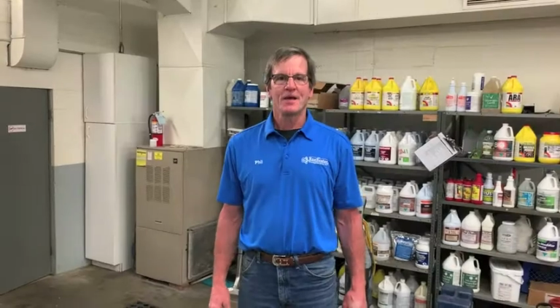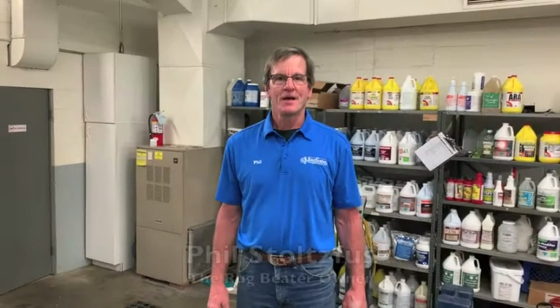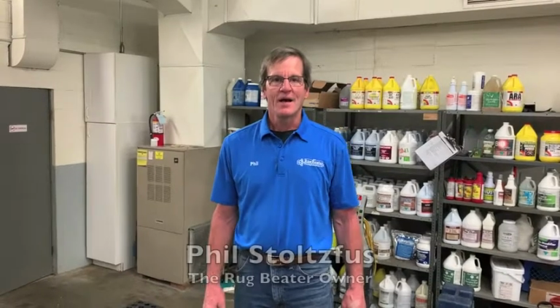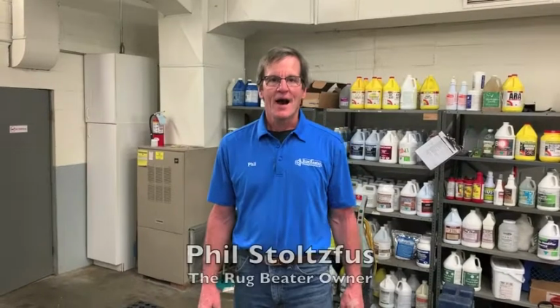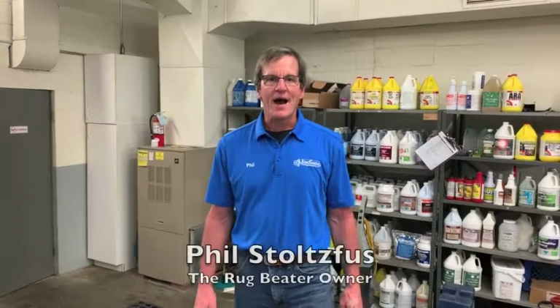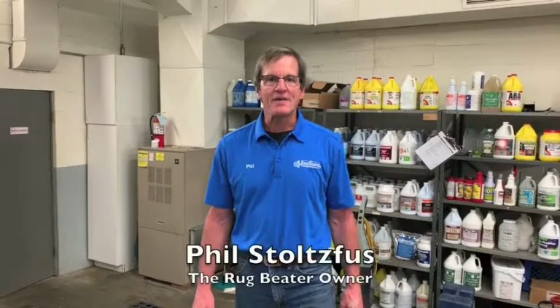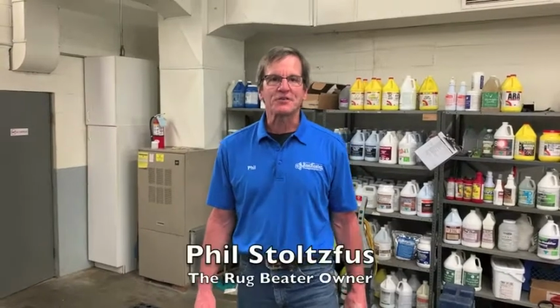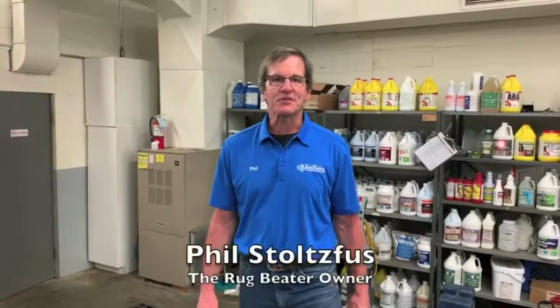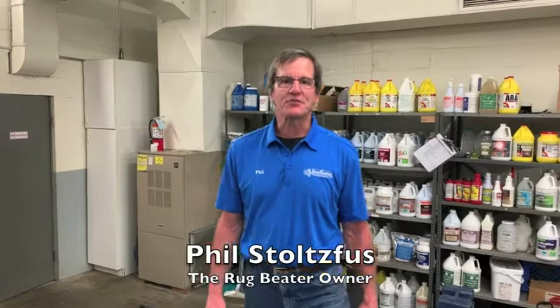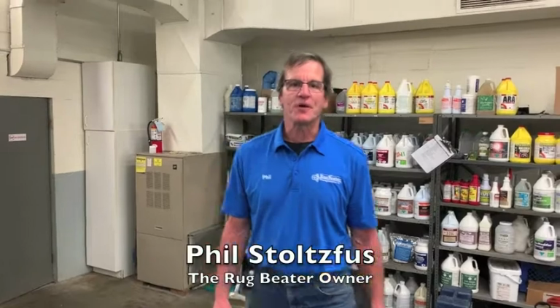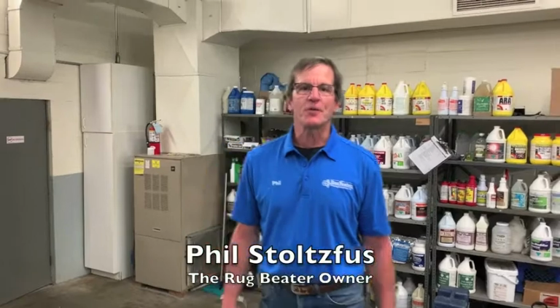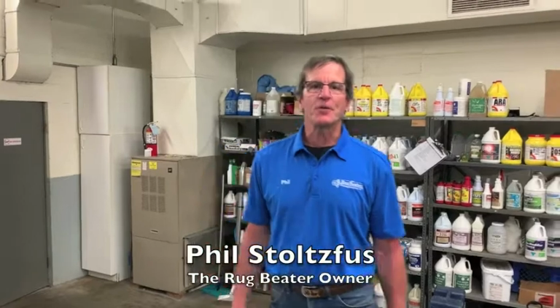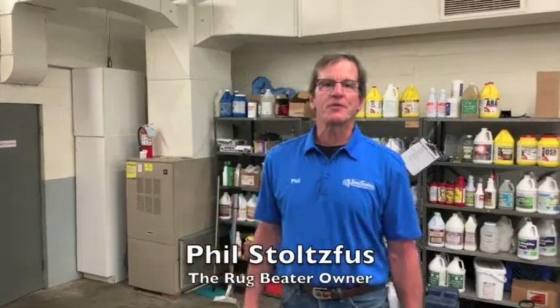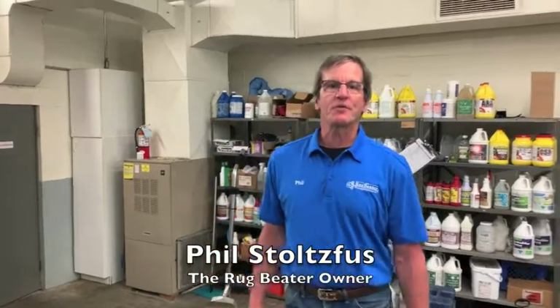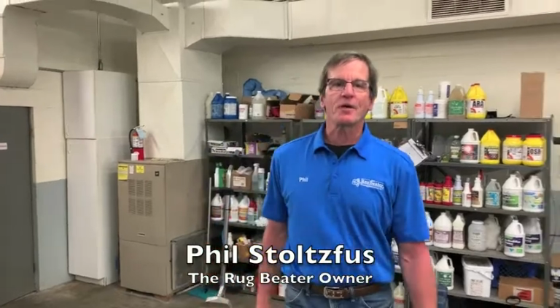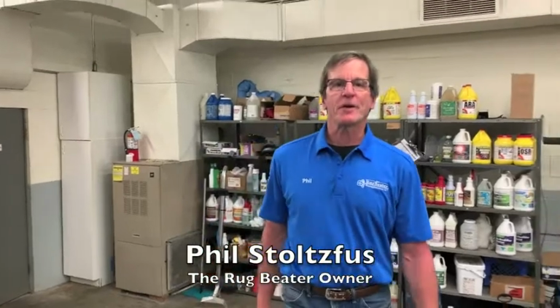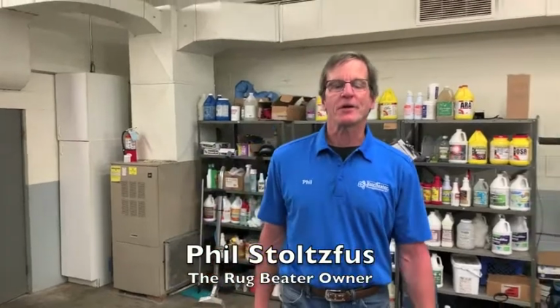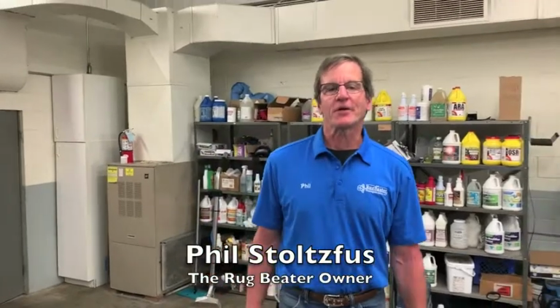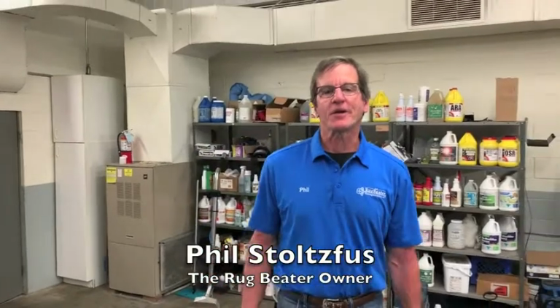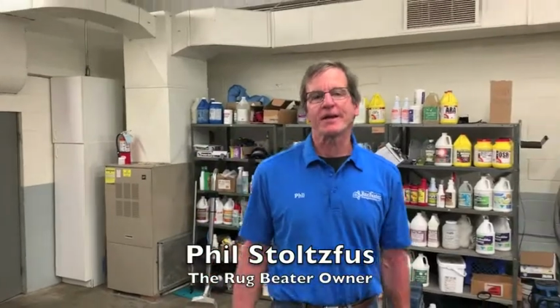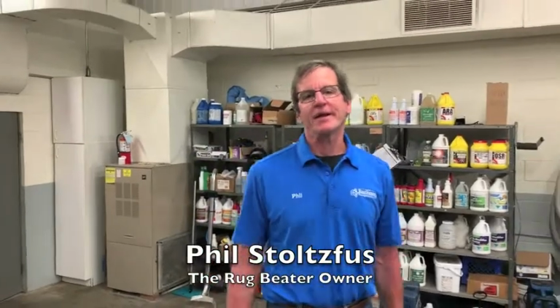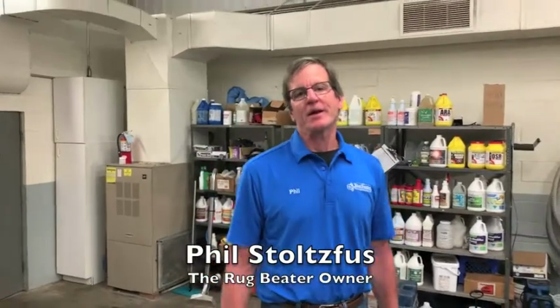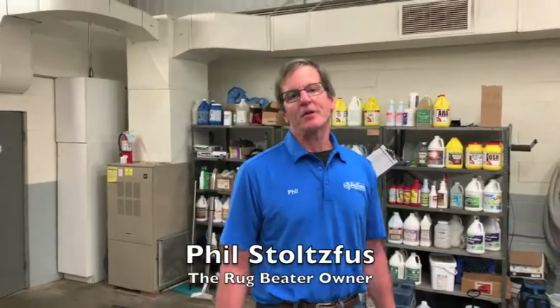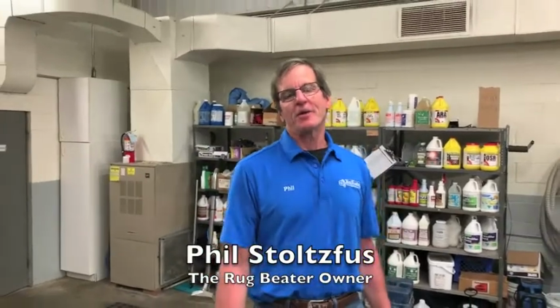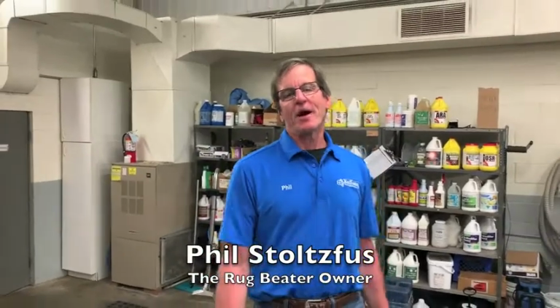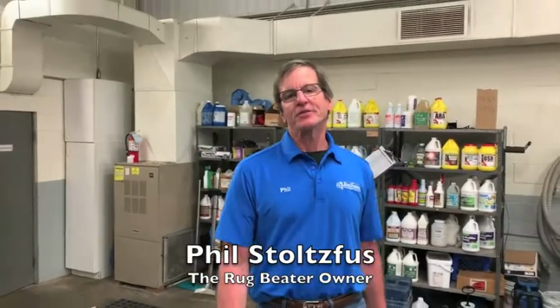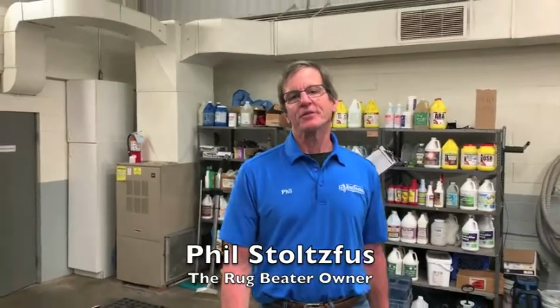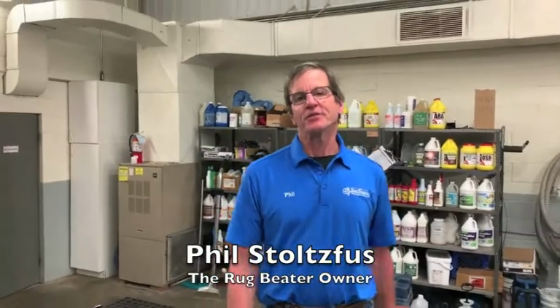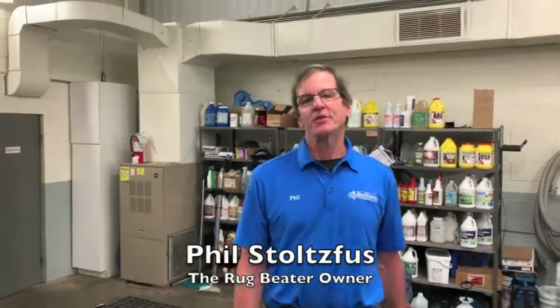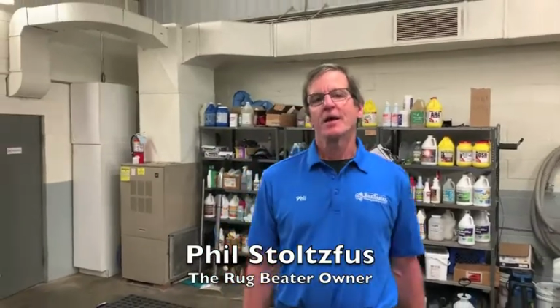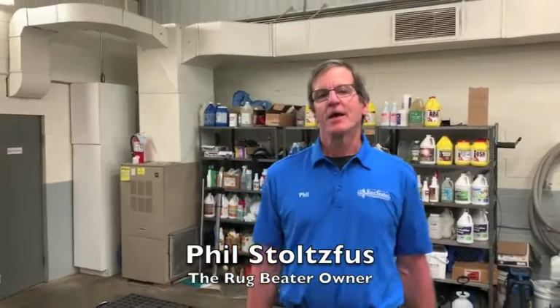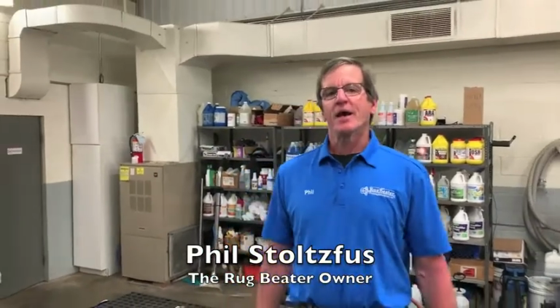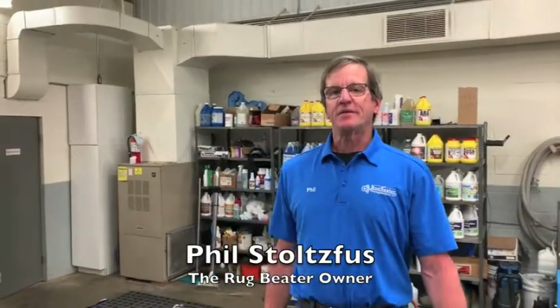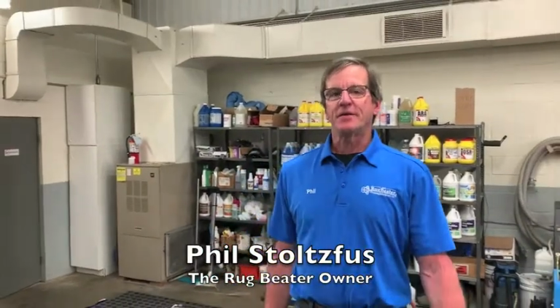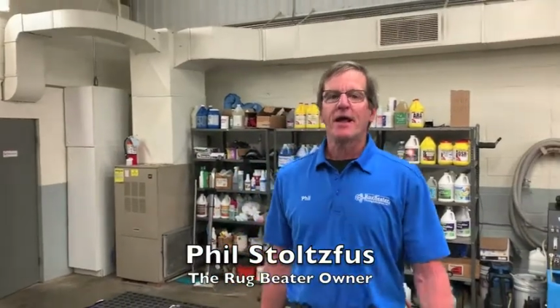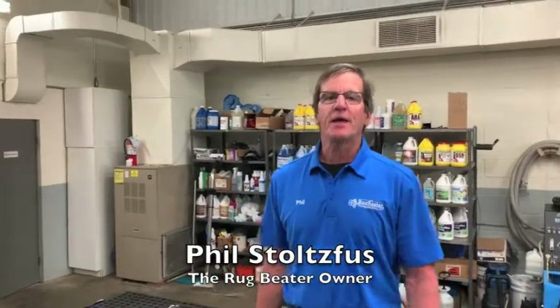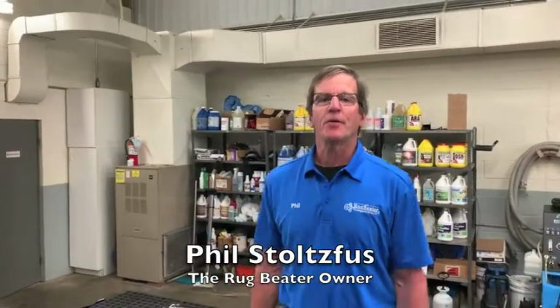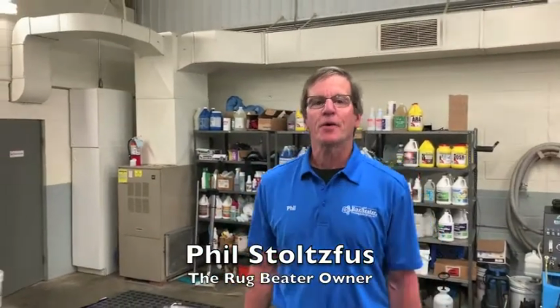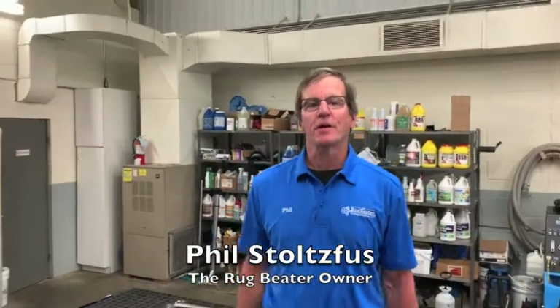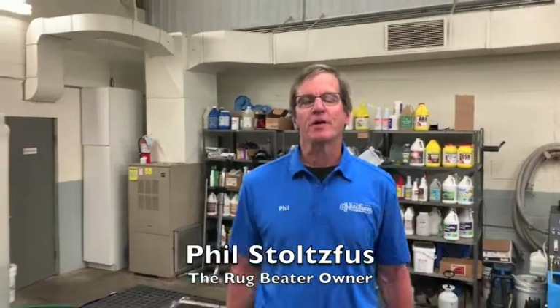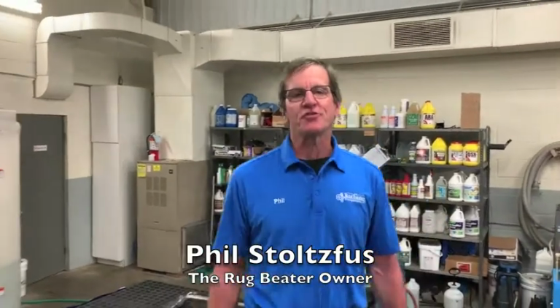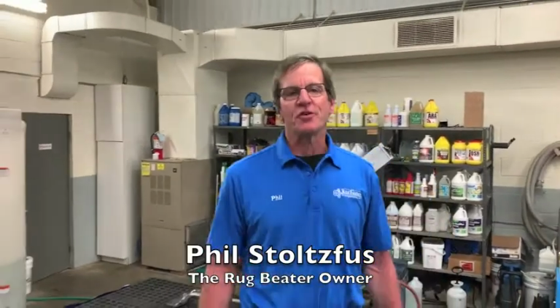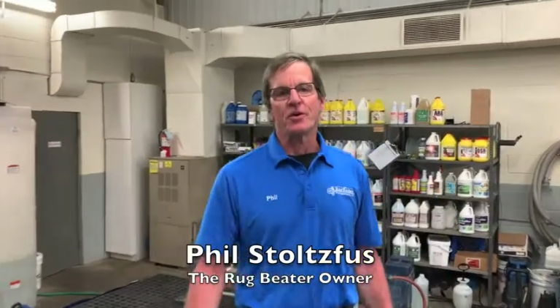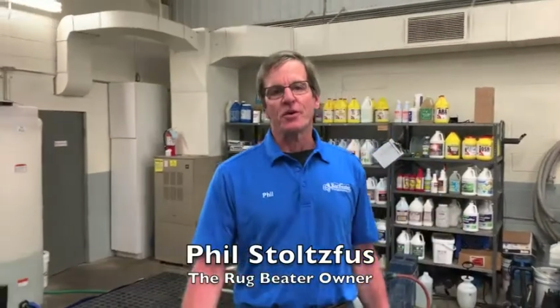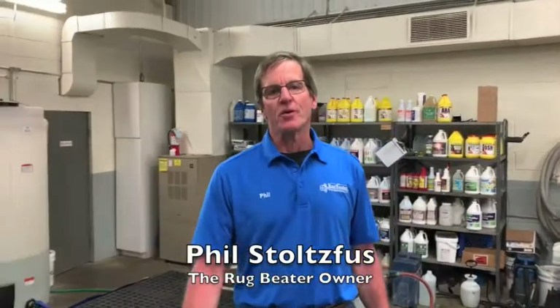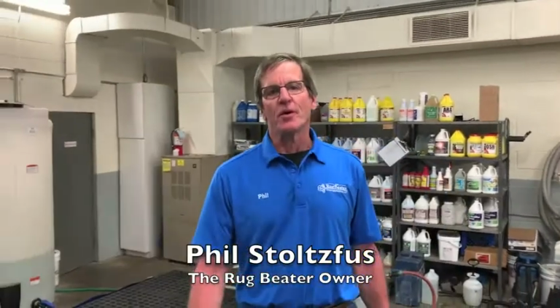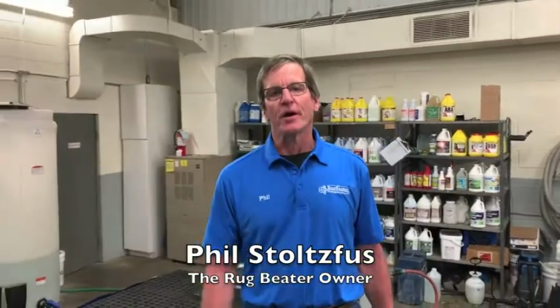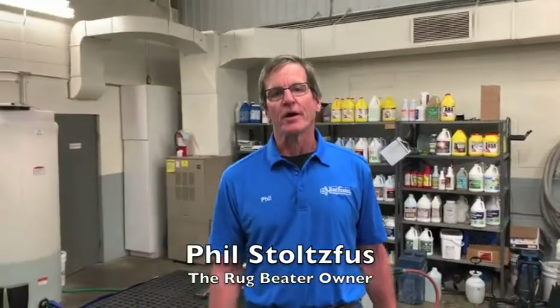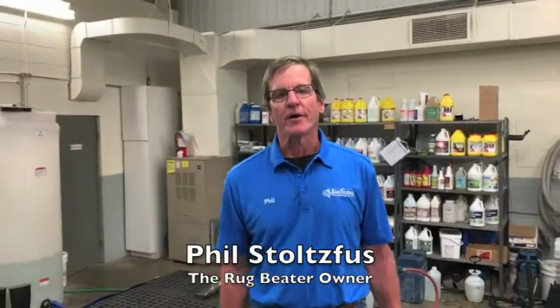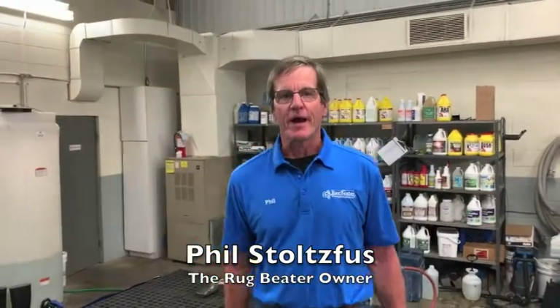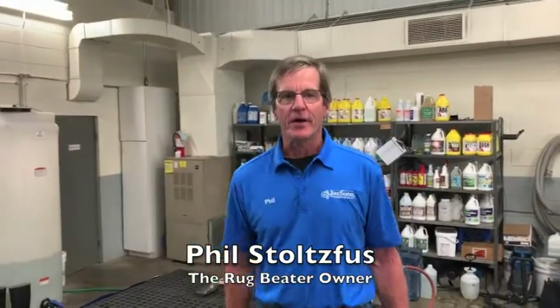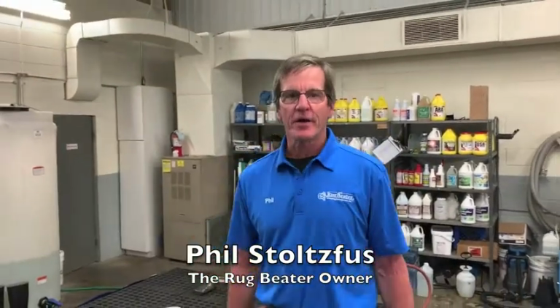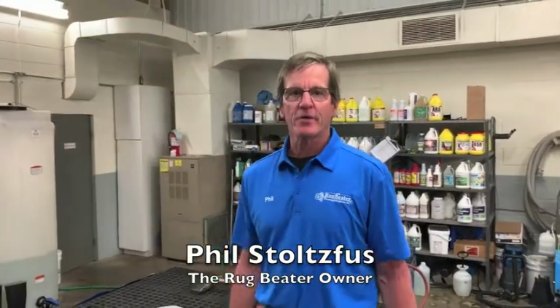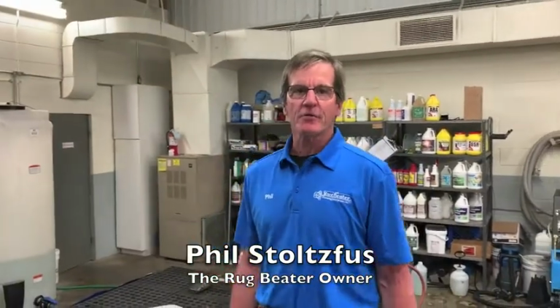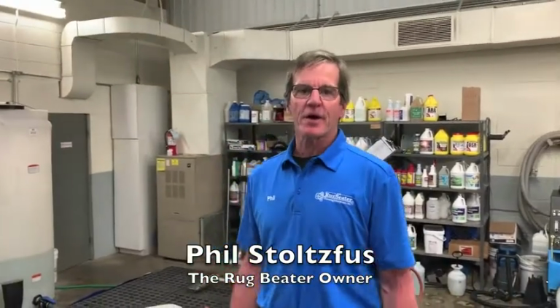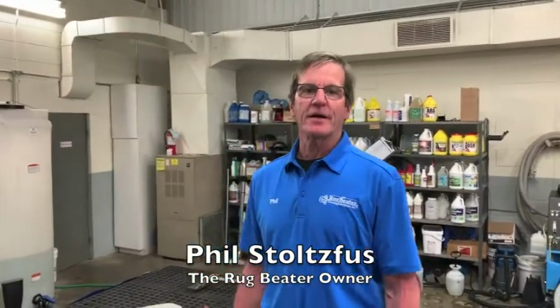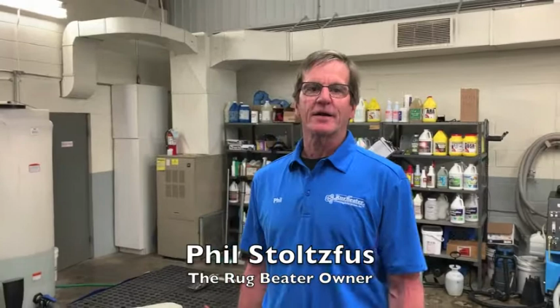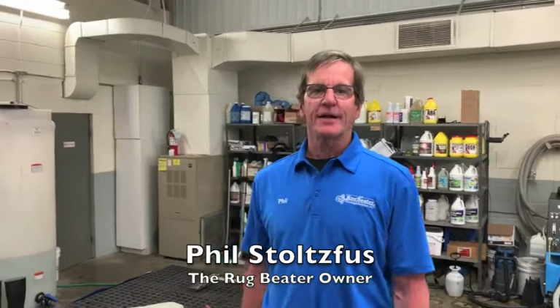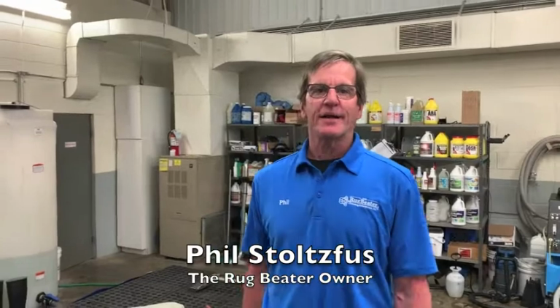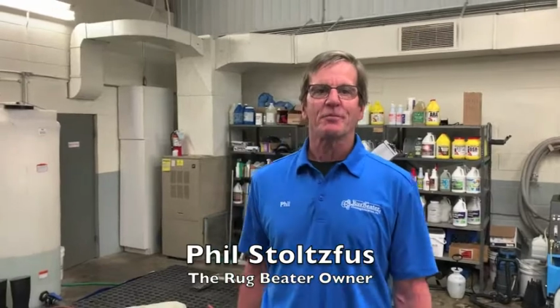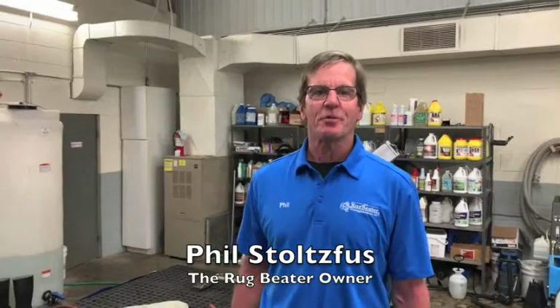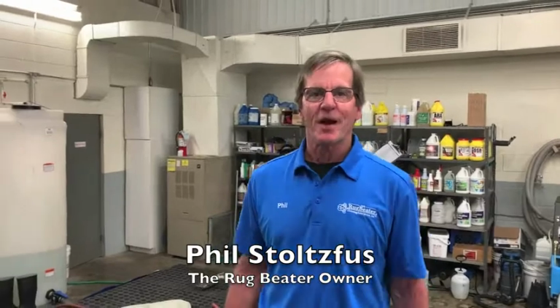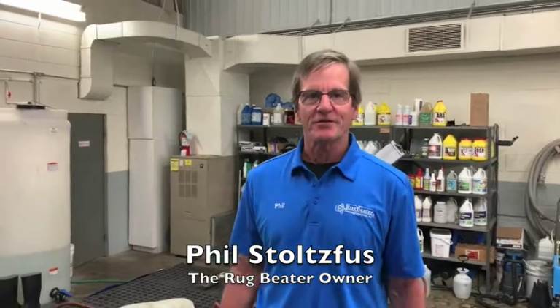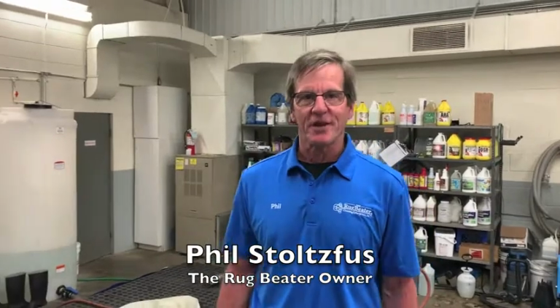Hi, this is Phil with Rug Meter Cleaning Enterprises, and today we're going to show you our area rug cleaning process.